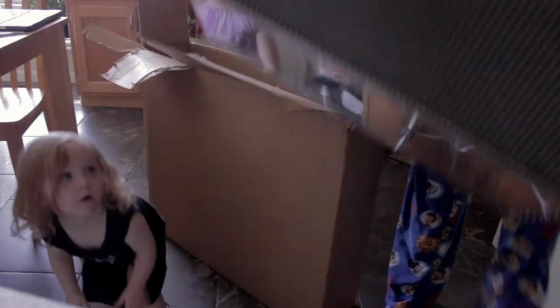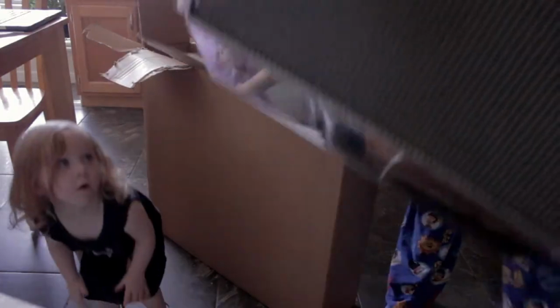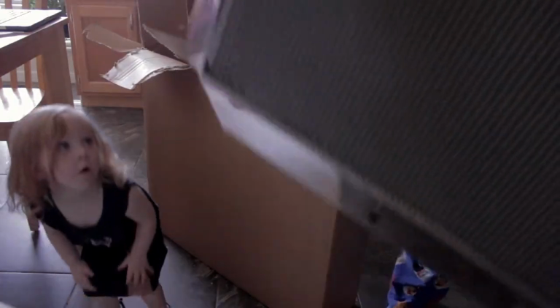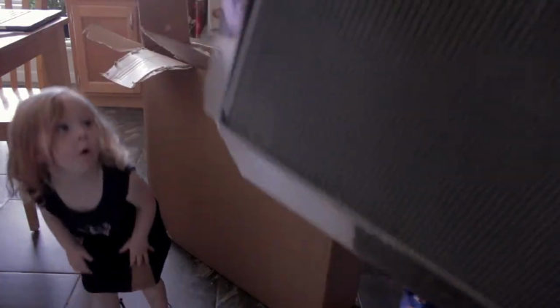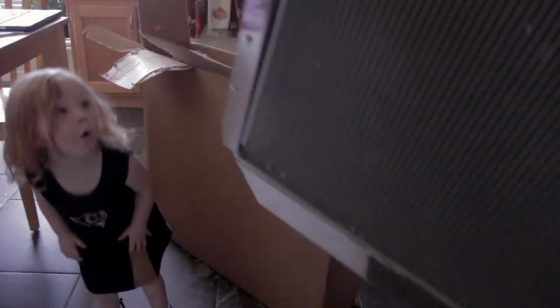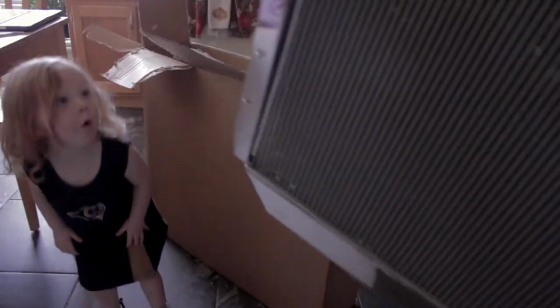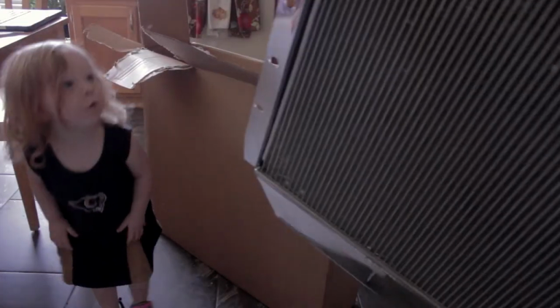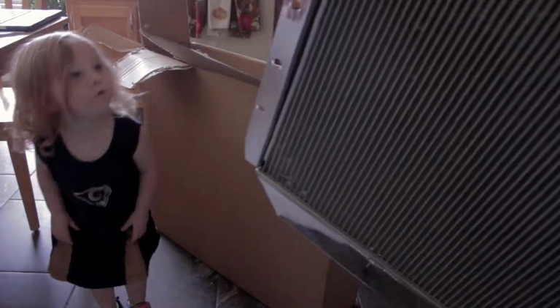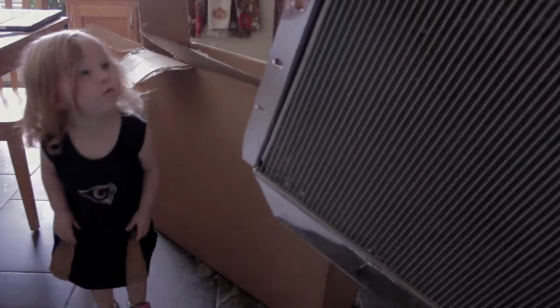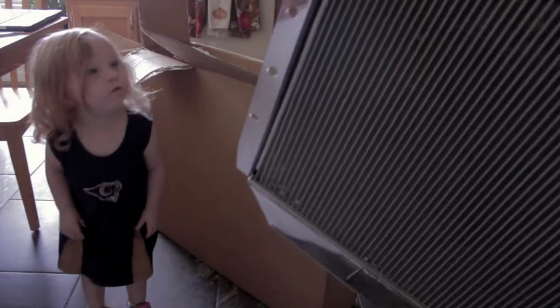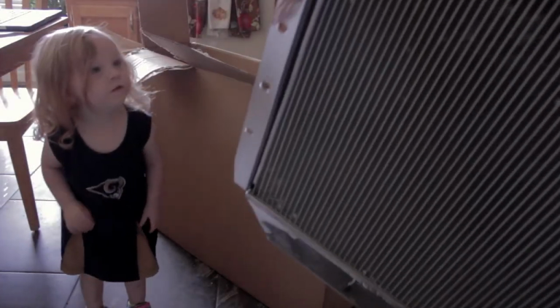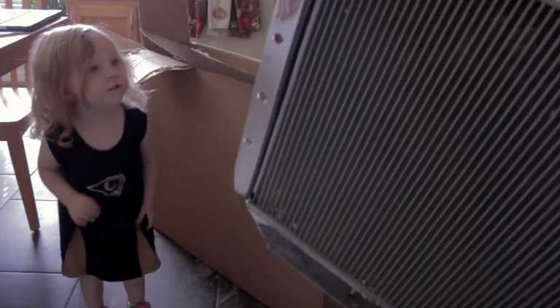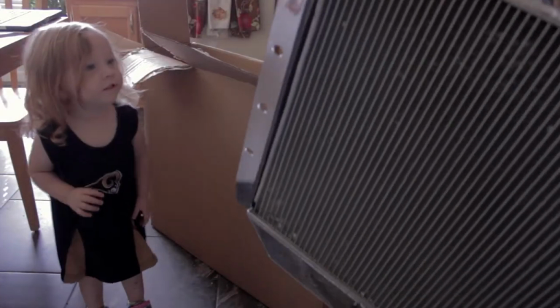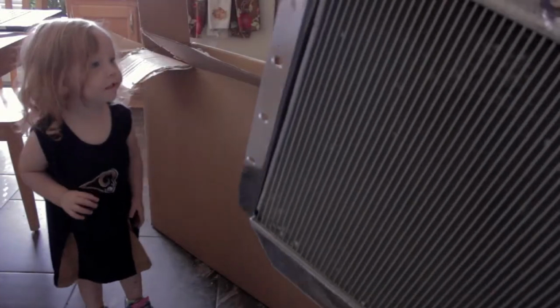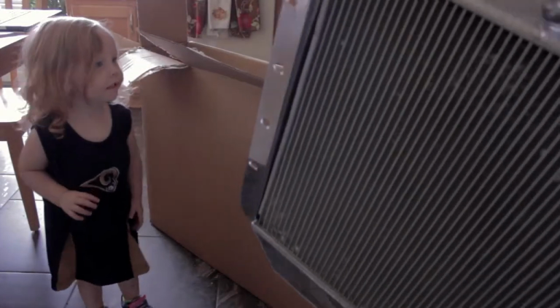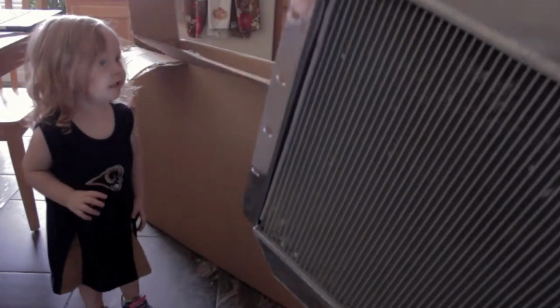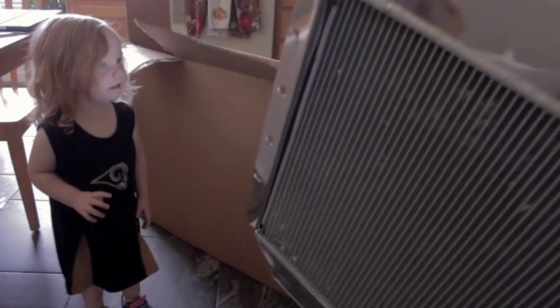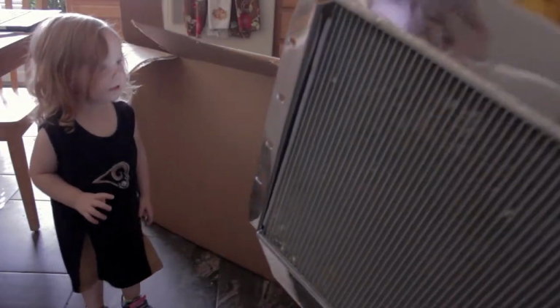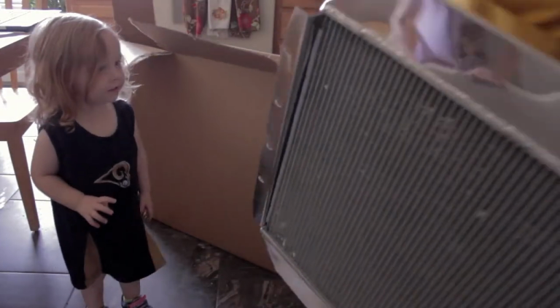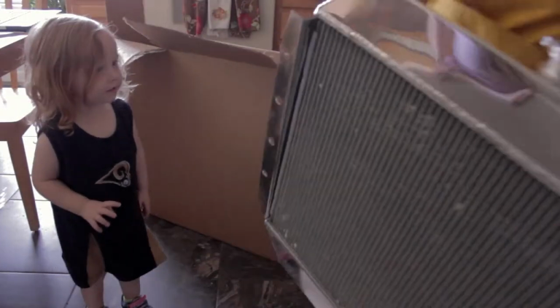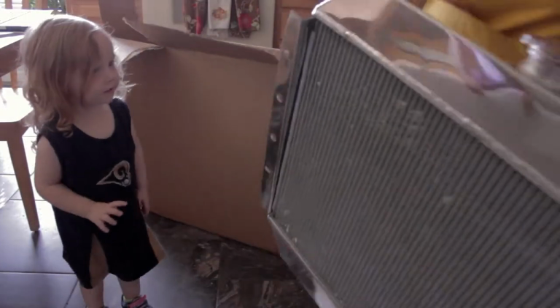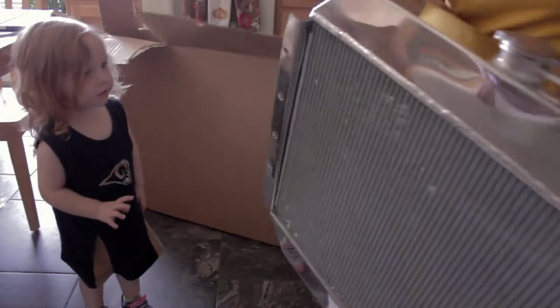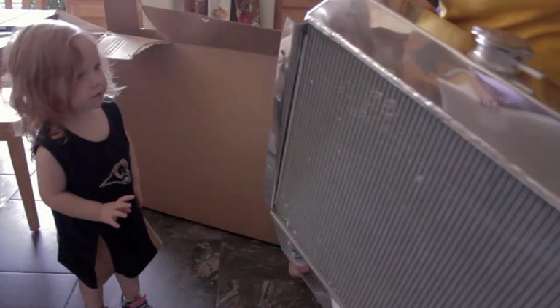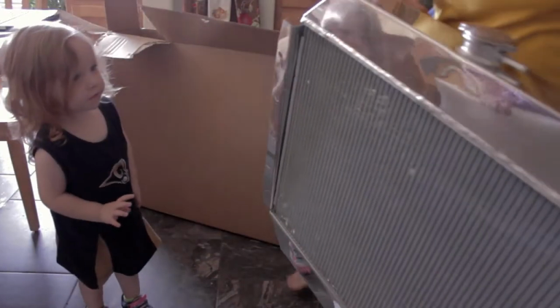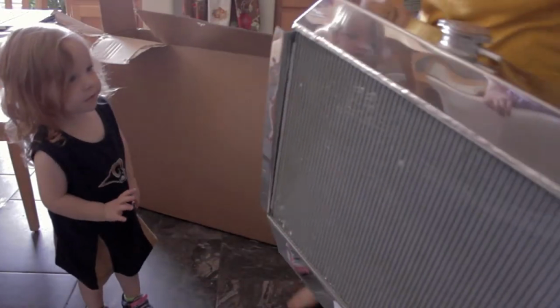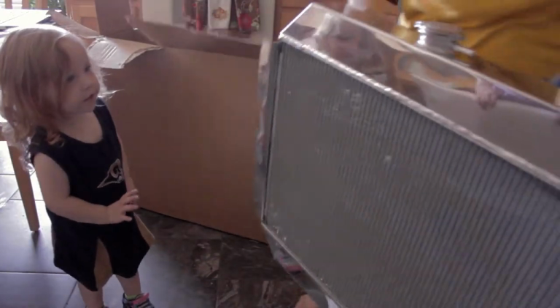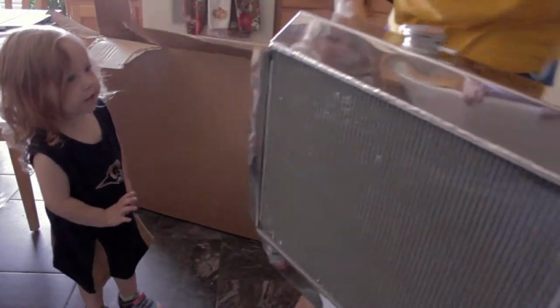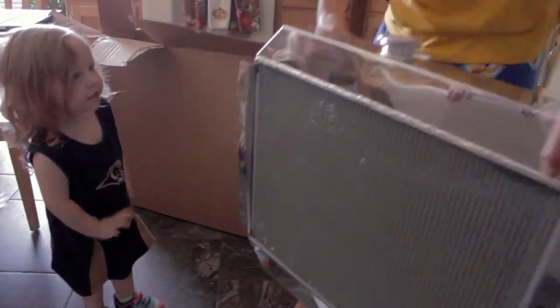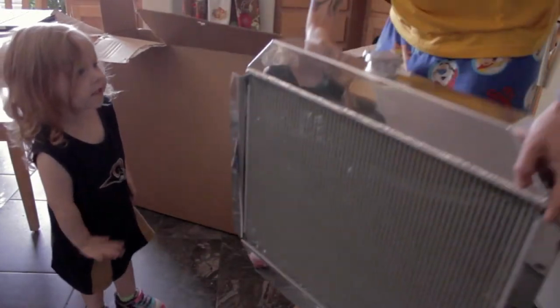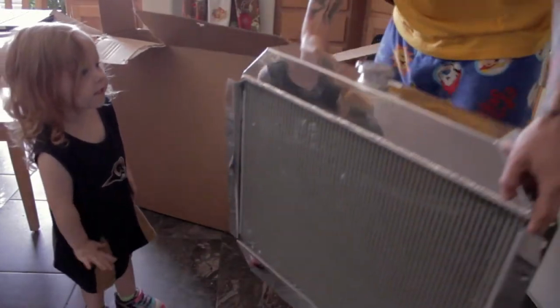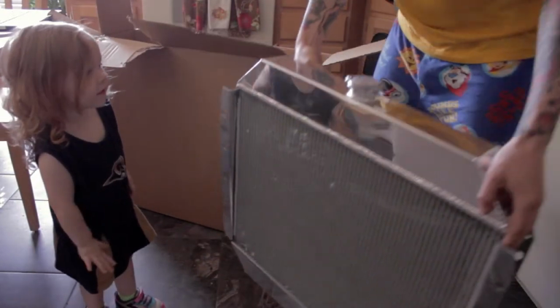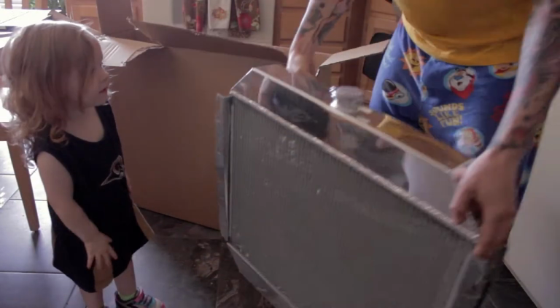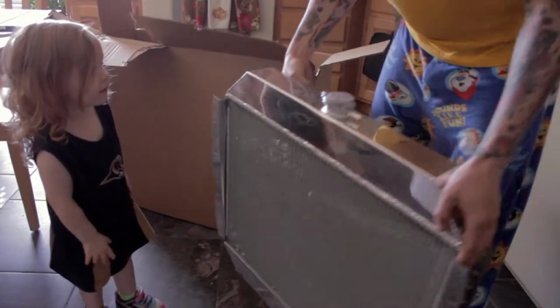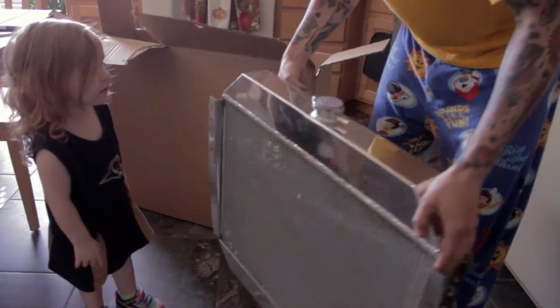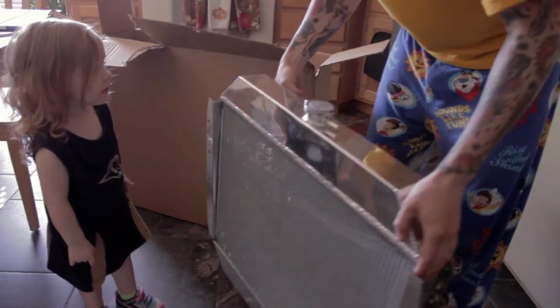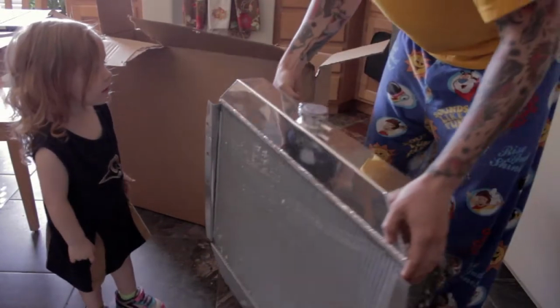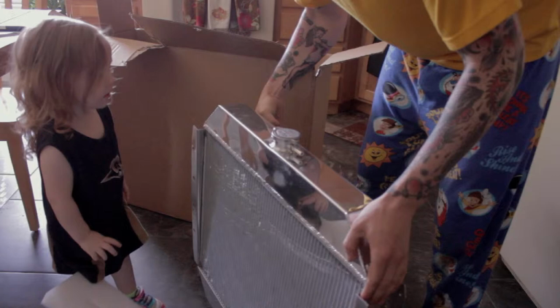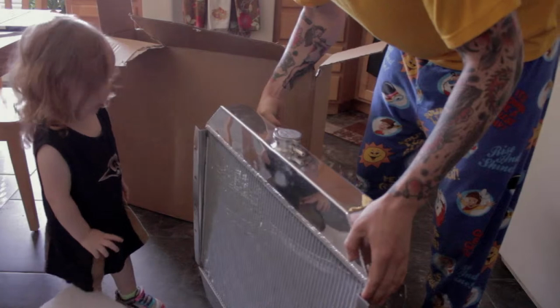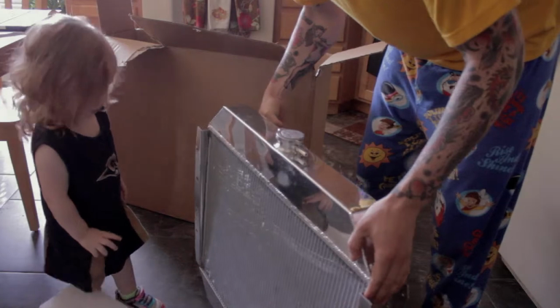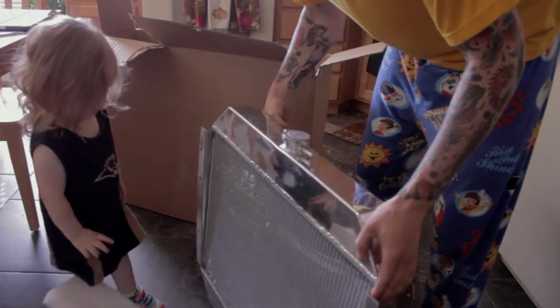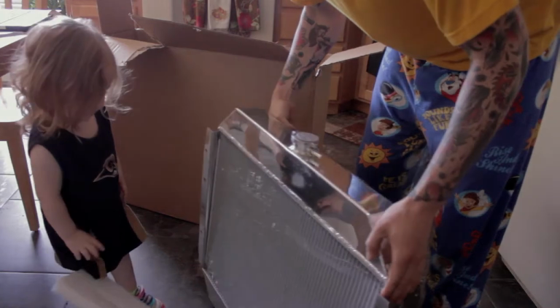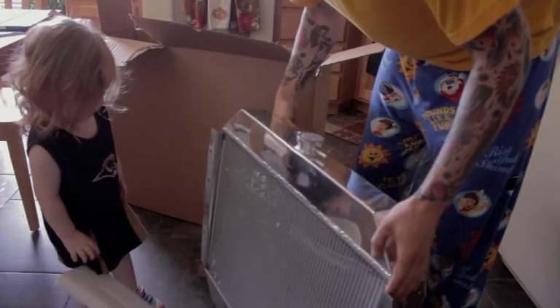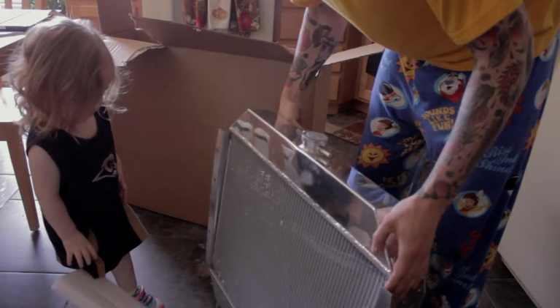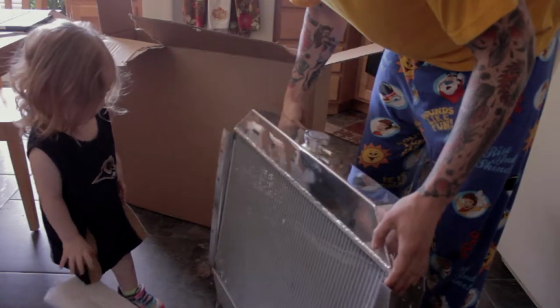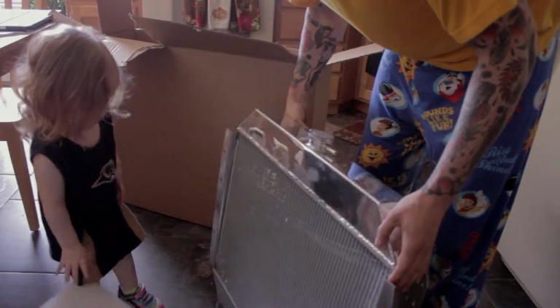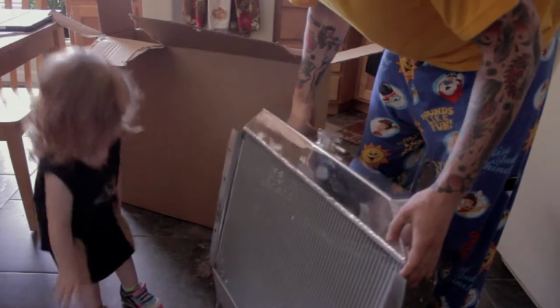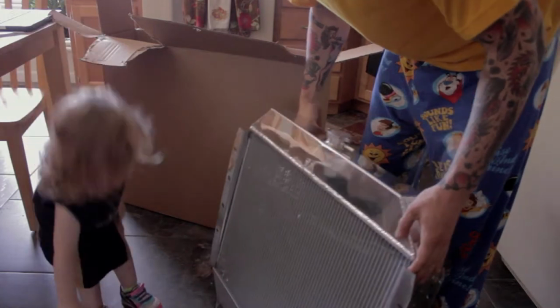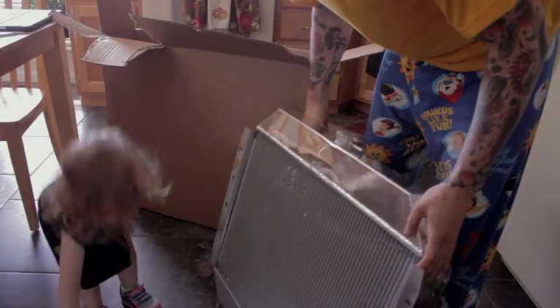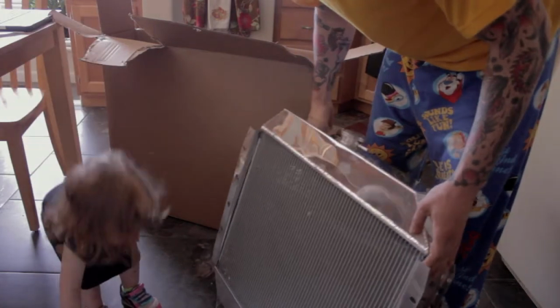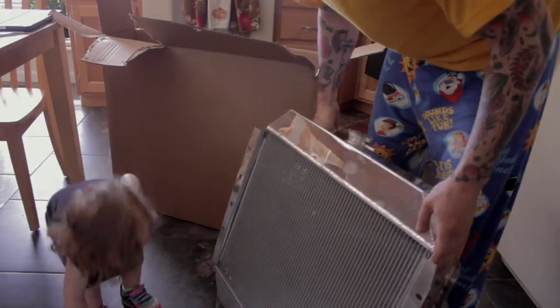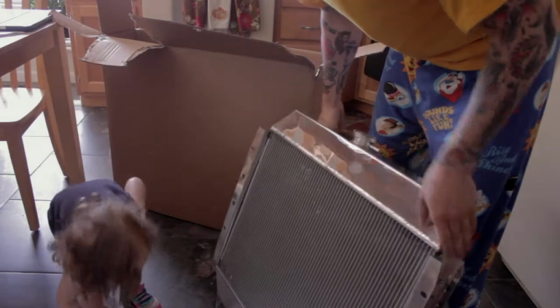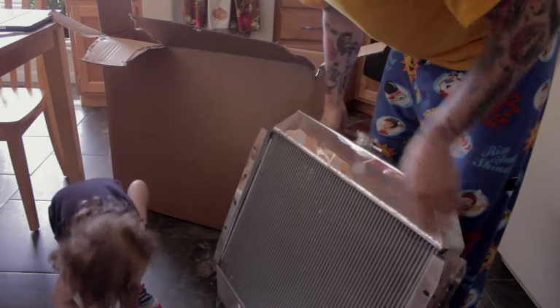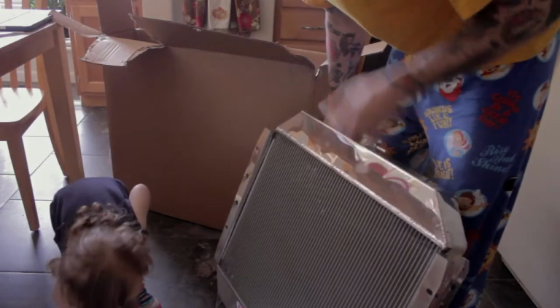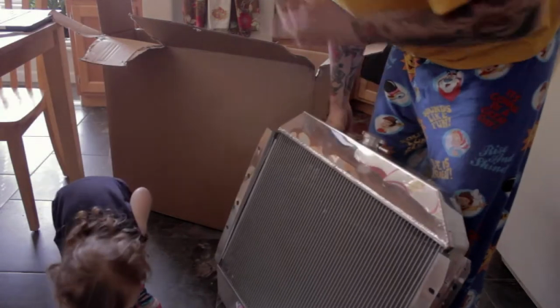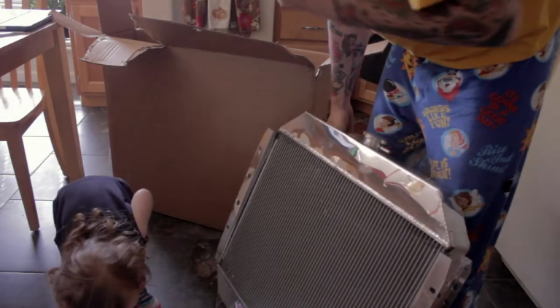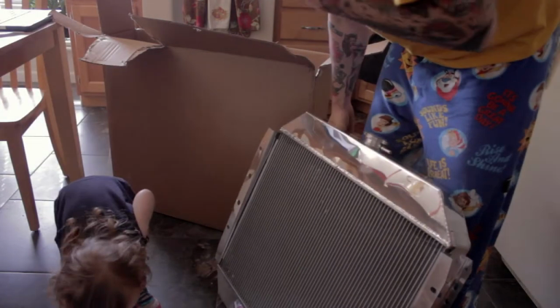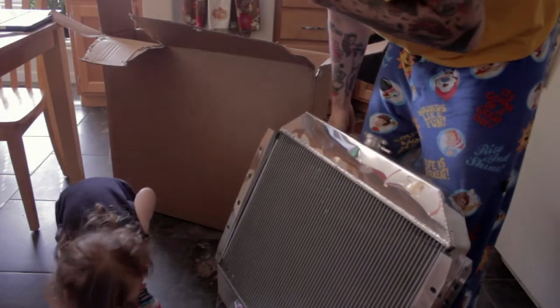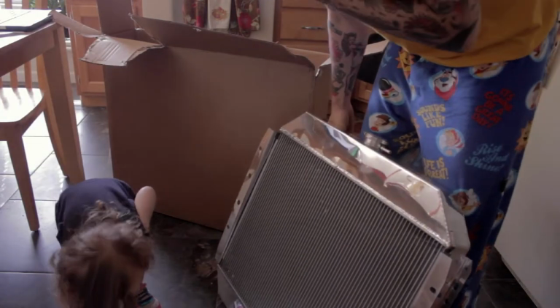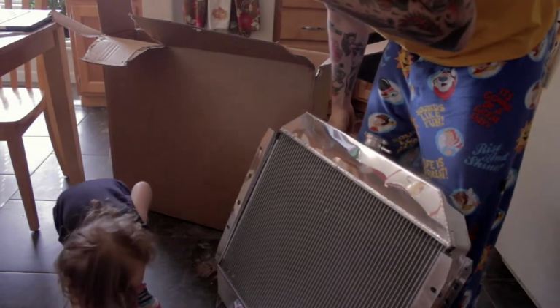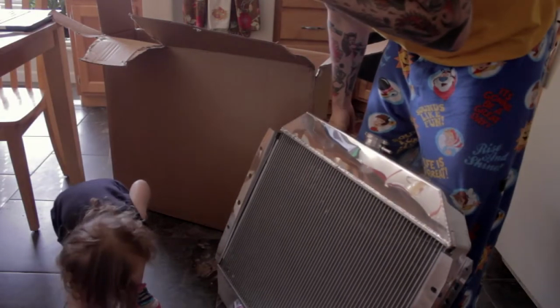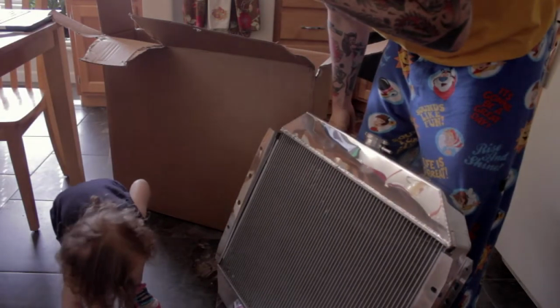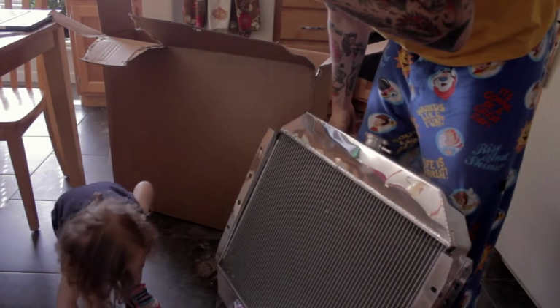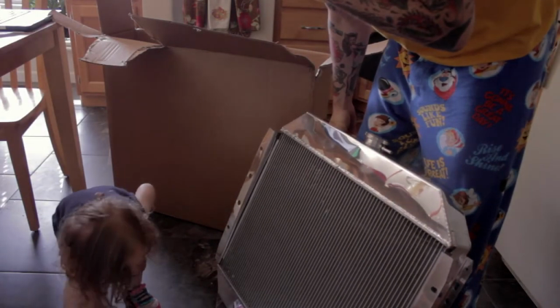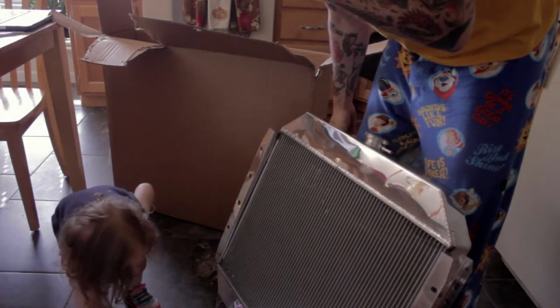Wow, it's all pretty! What's that for? Pretty, huh? The truck keeps it cool so it doesn't overheat while you're driving.